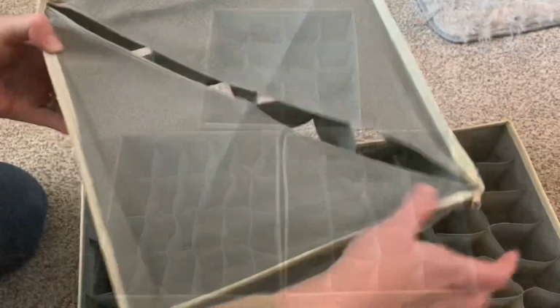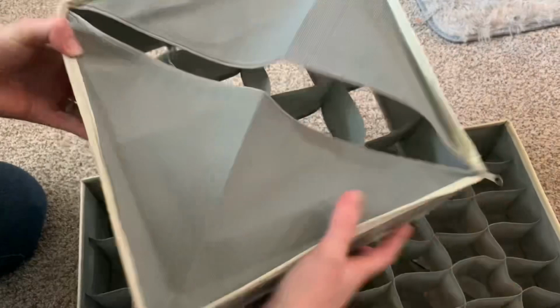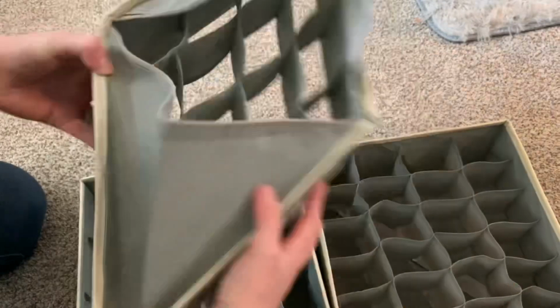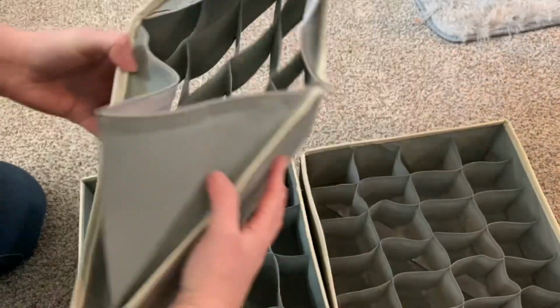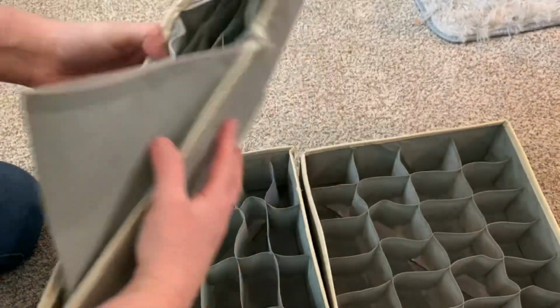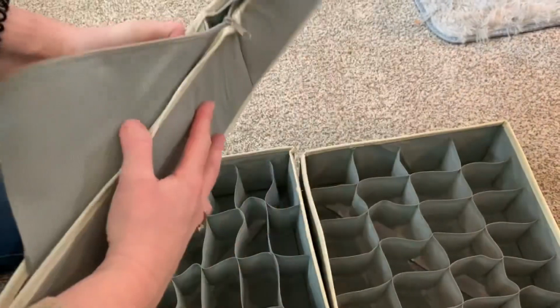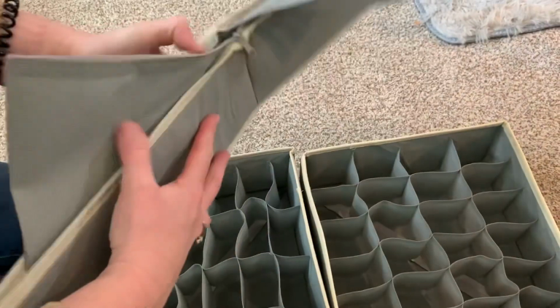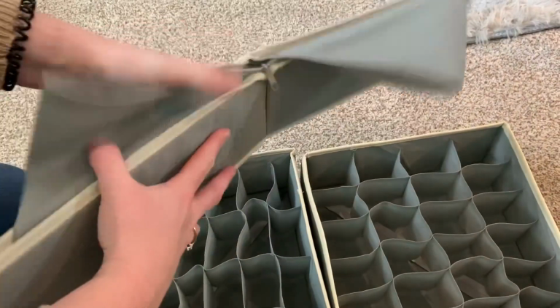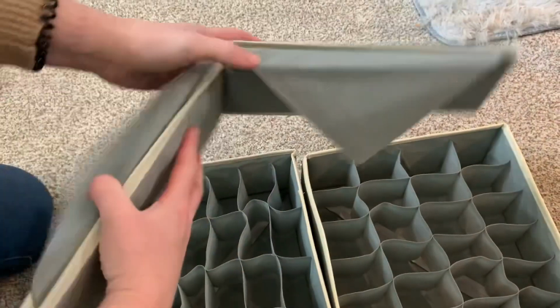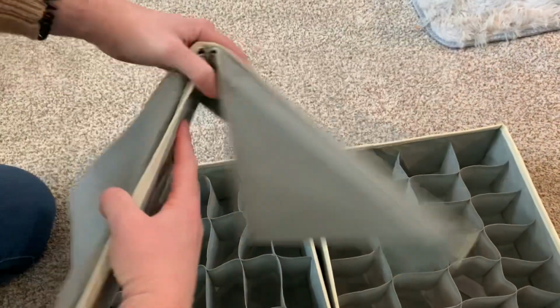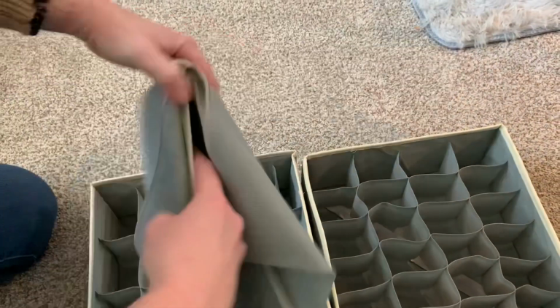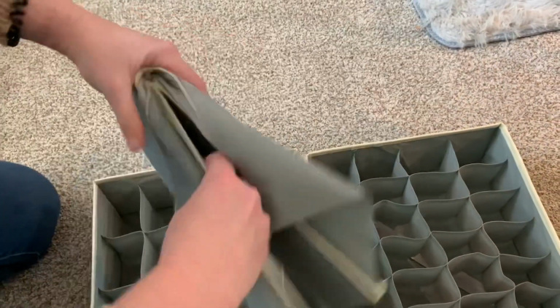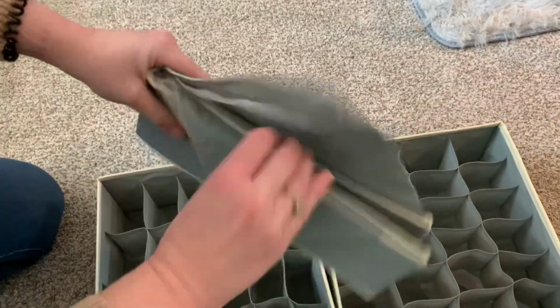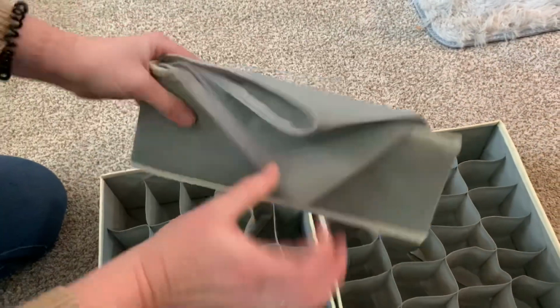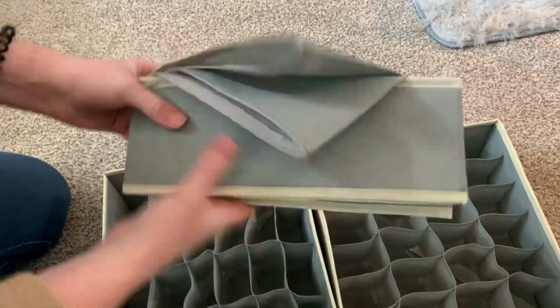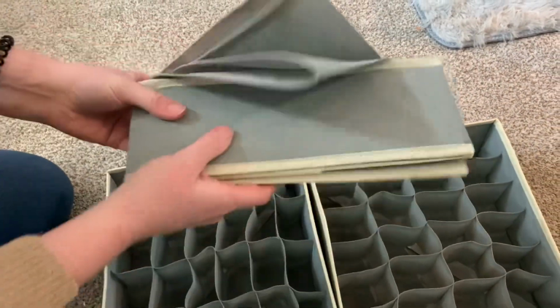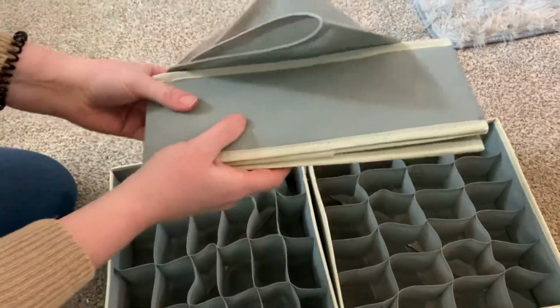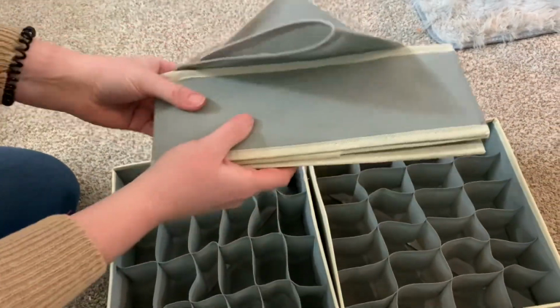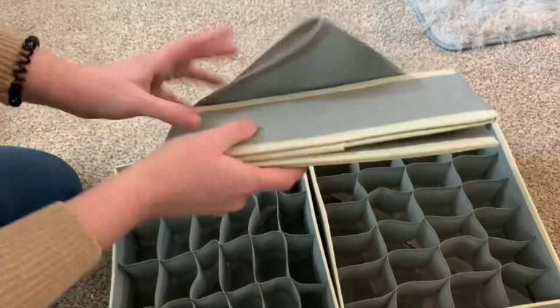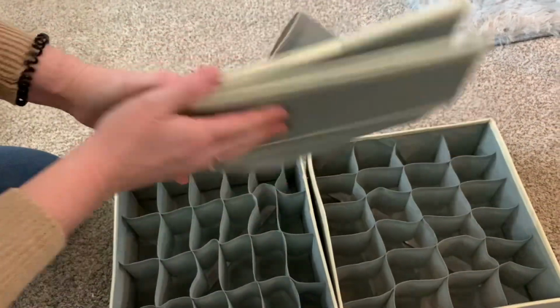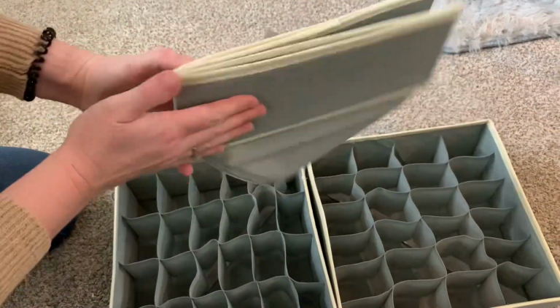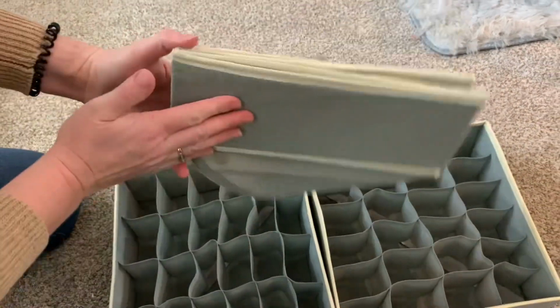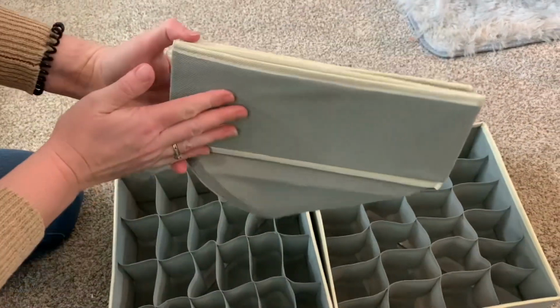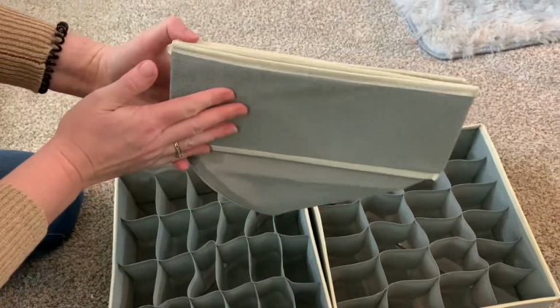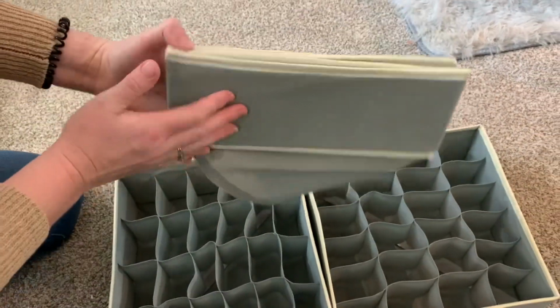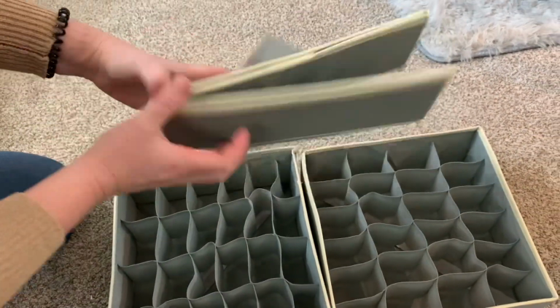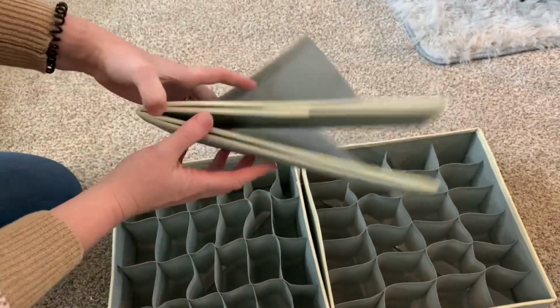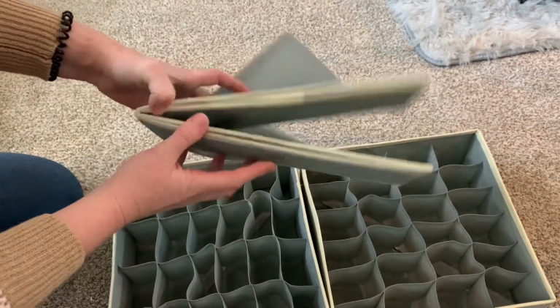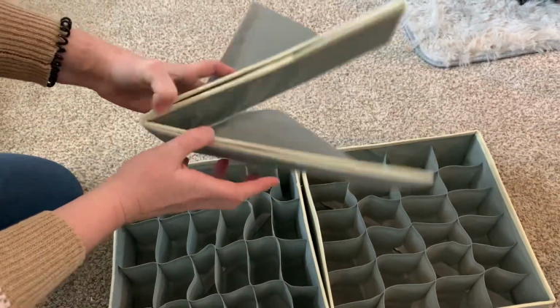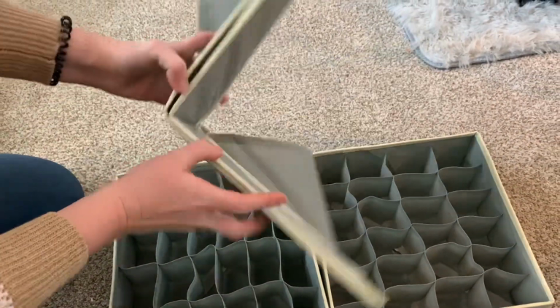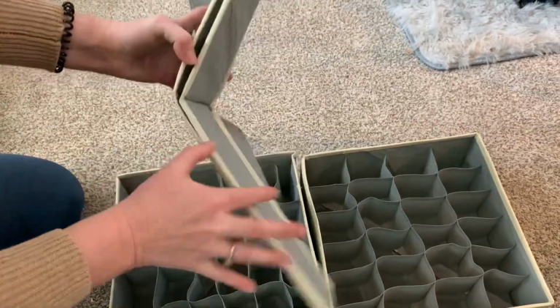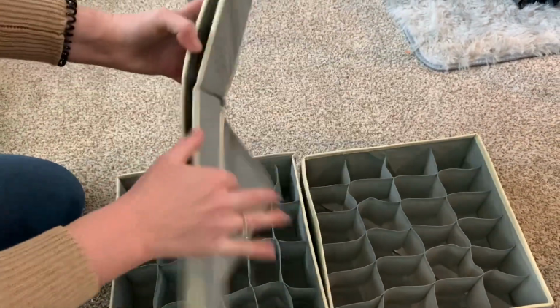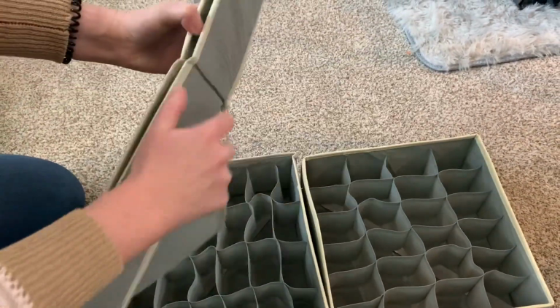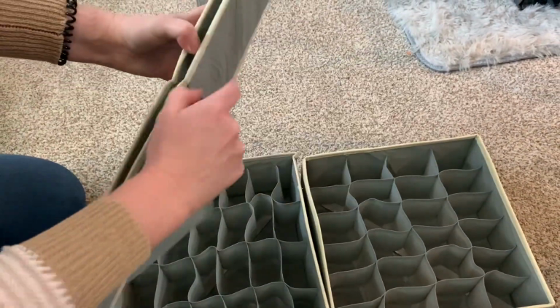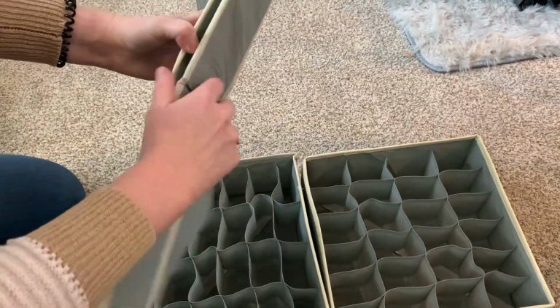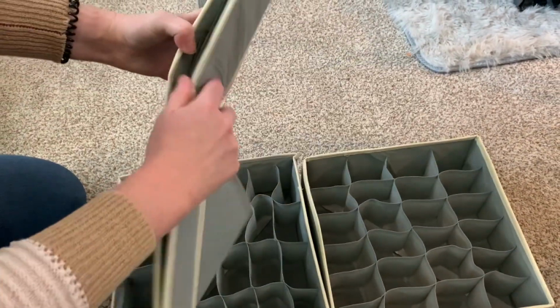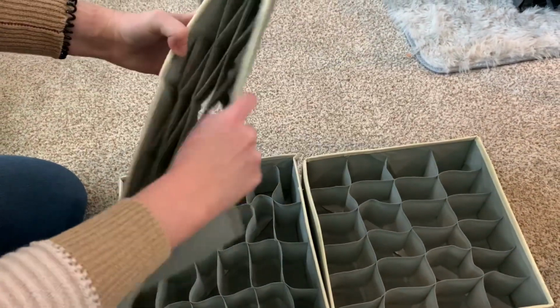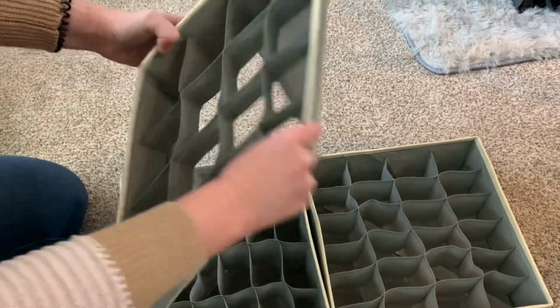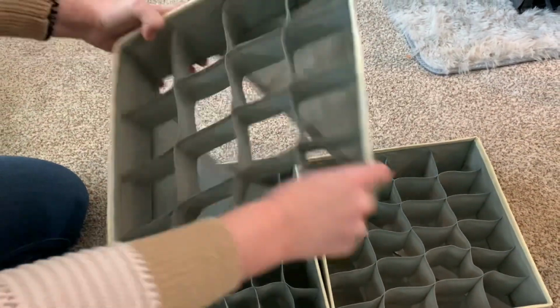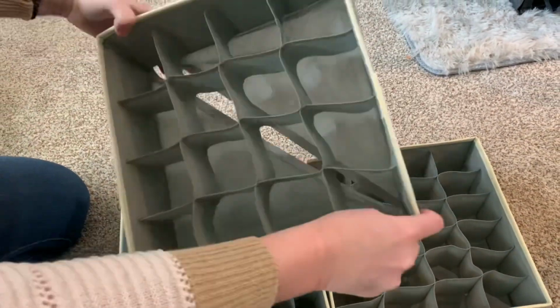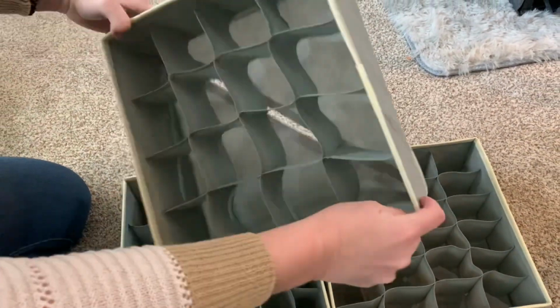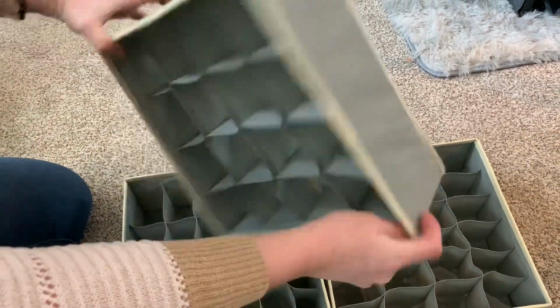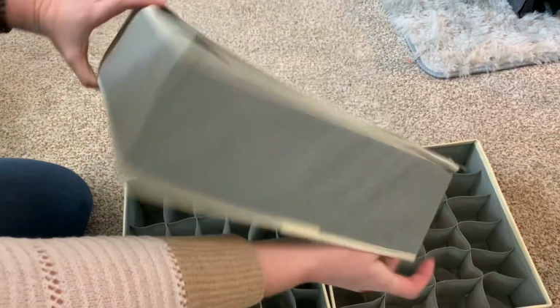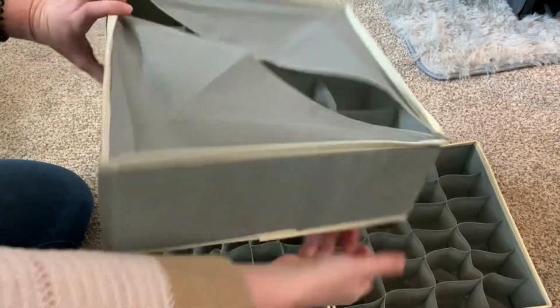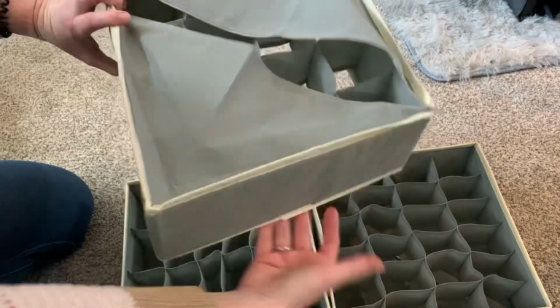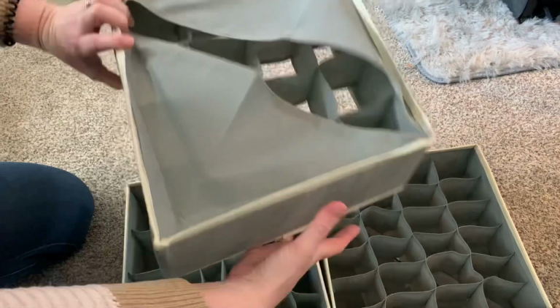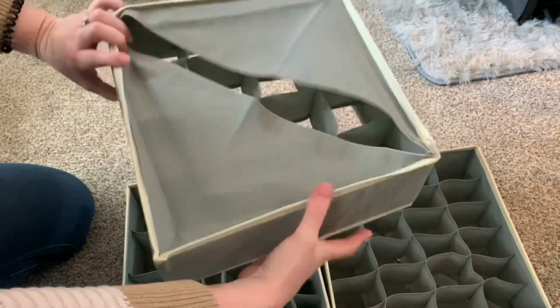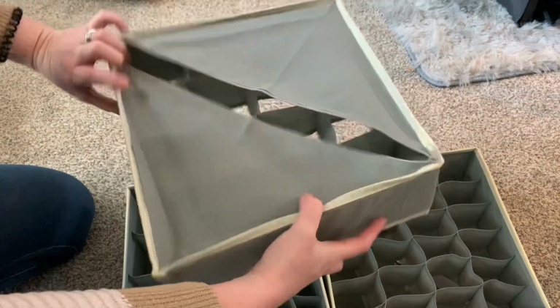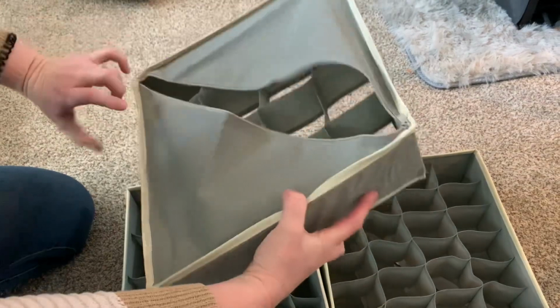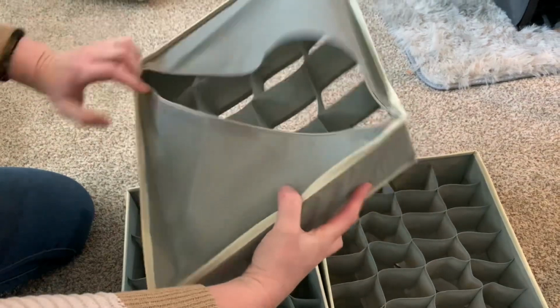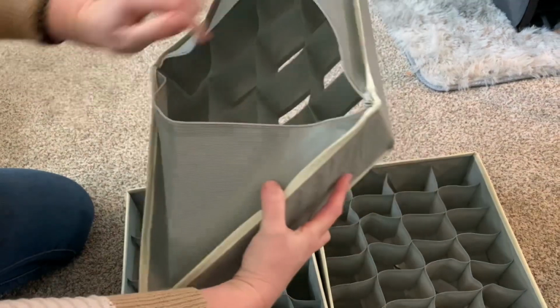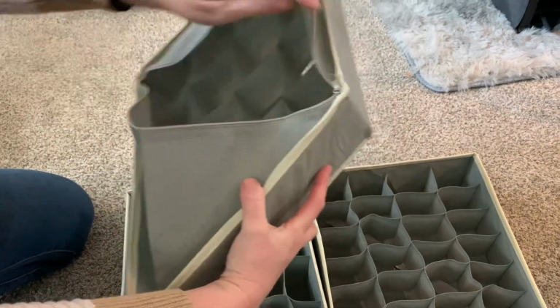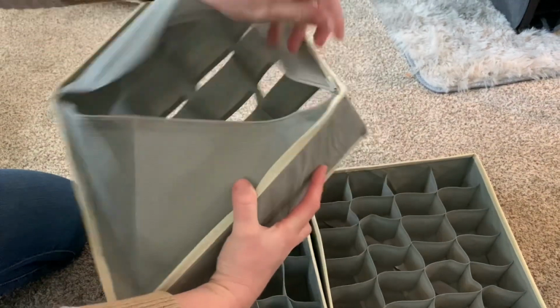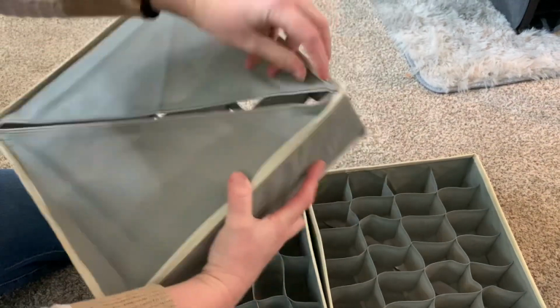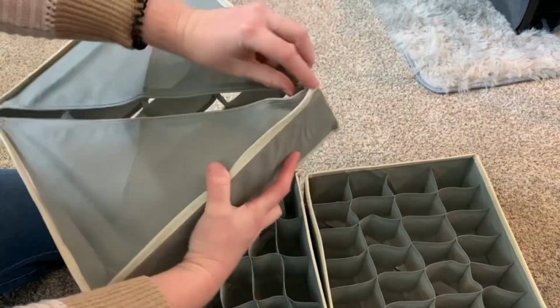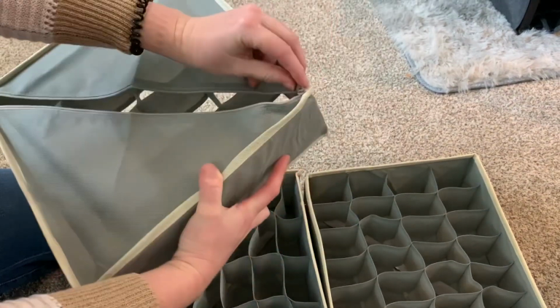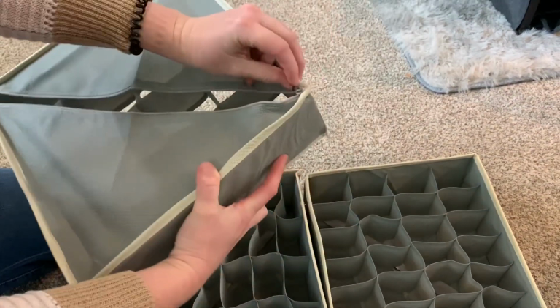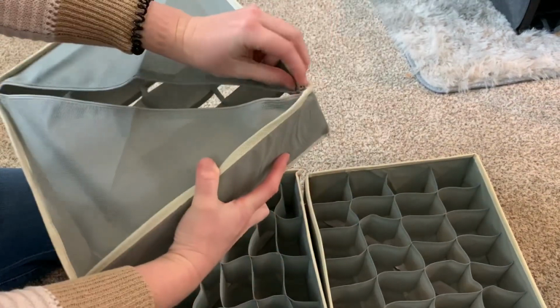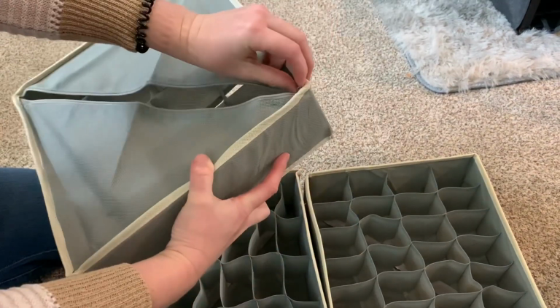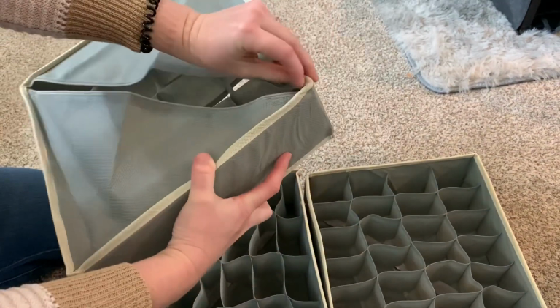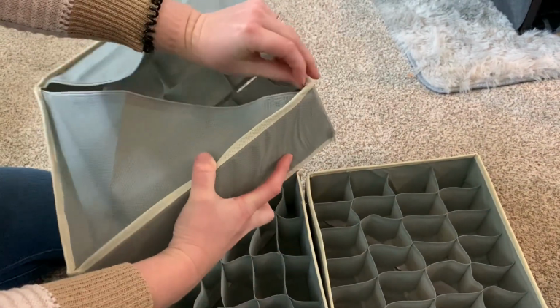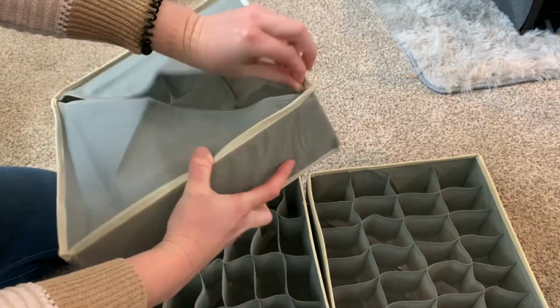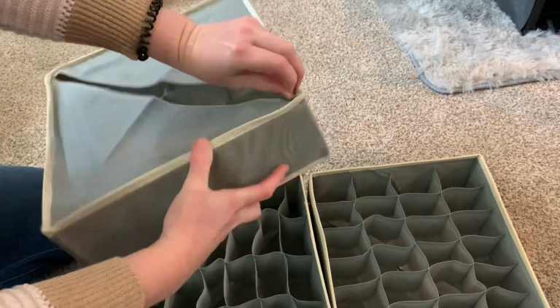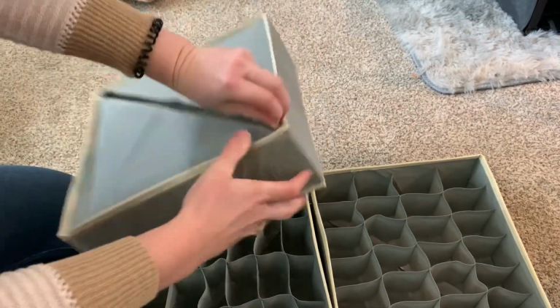I love the foldable design on these and how quick and easy they are to set up or put away.